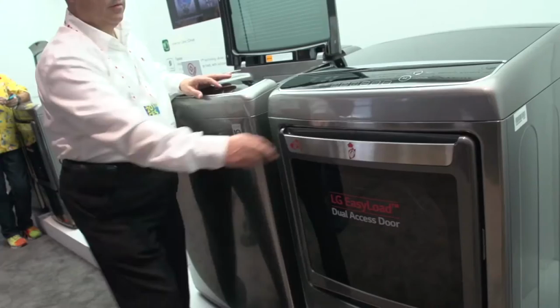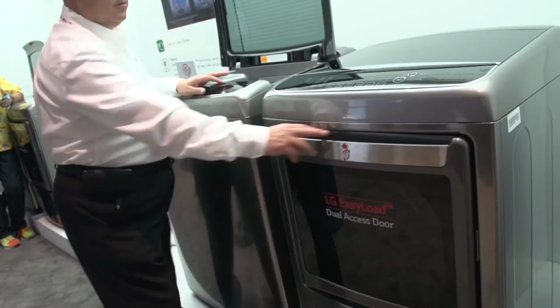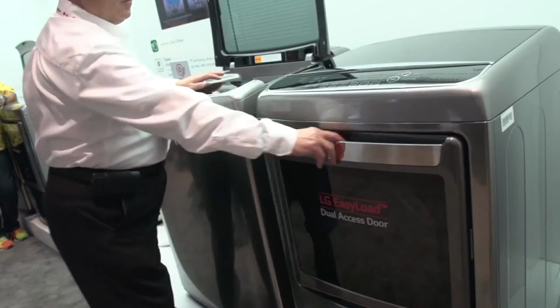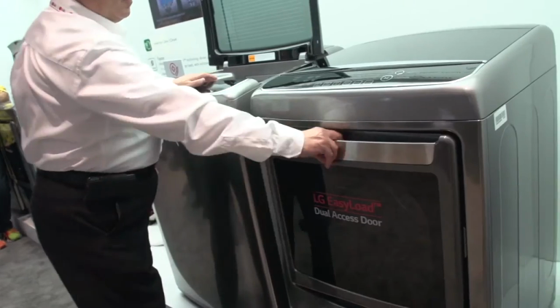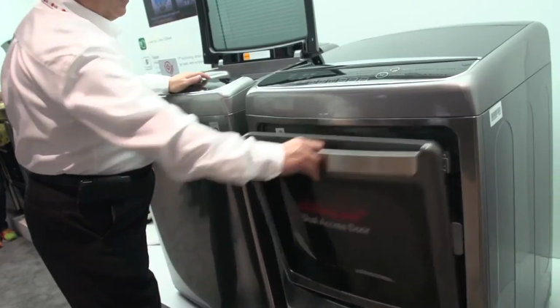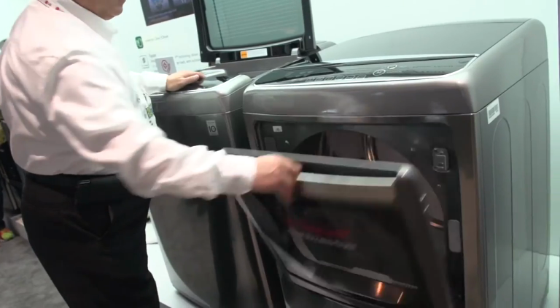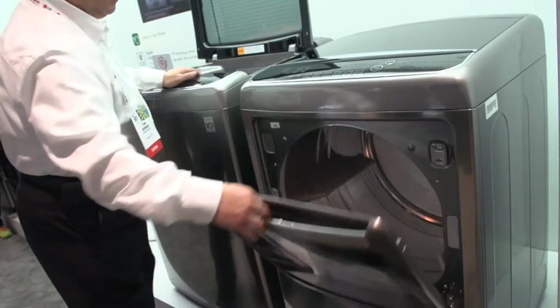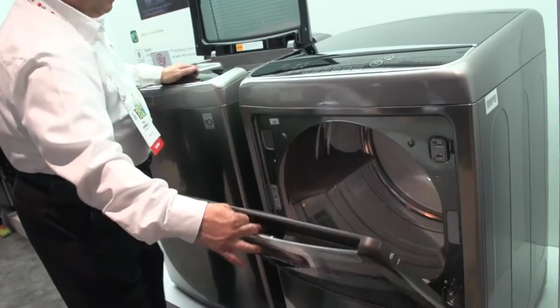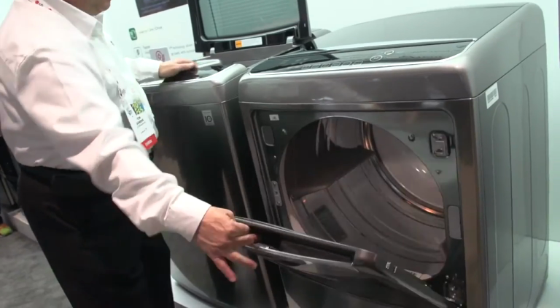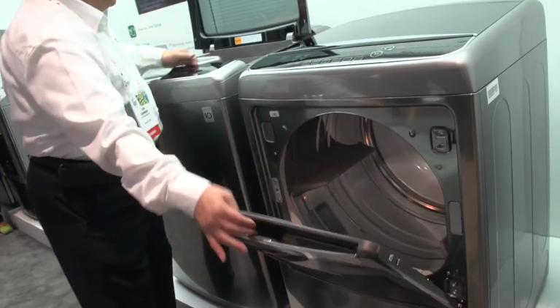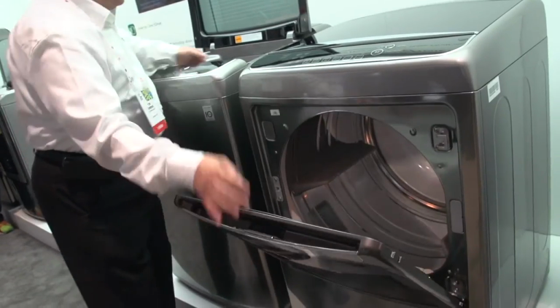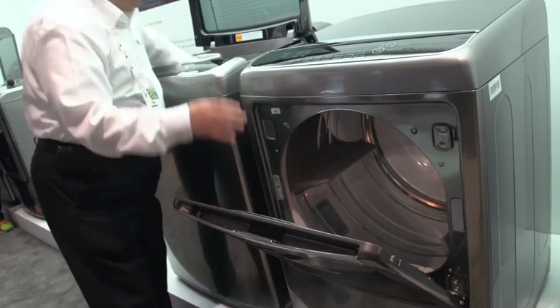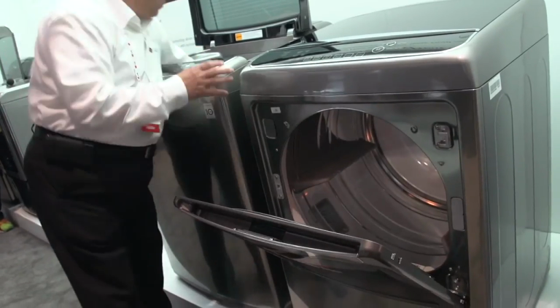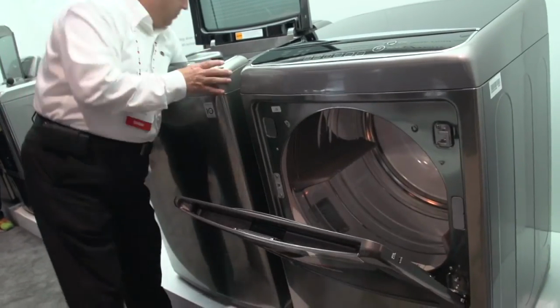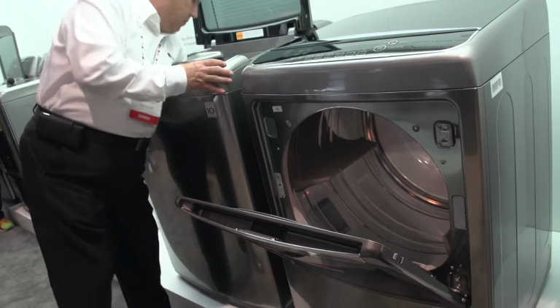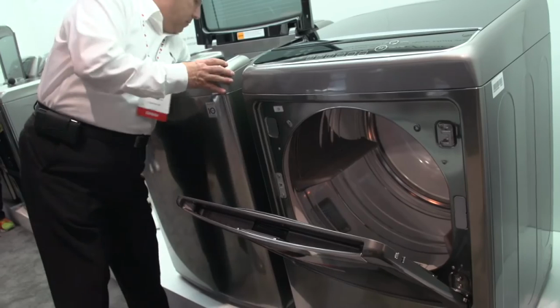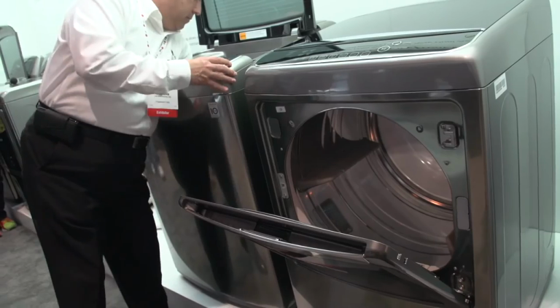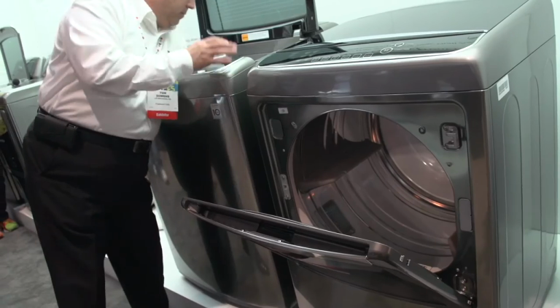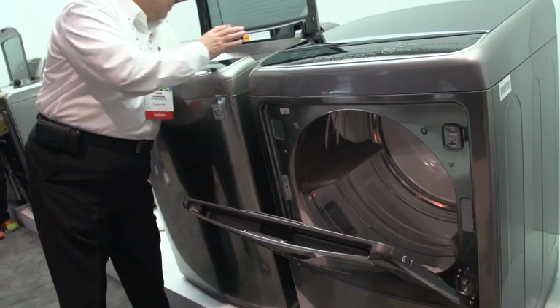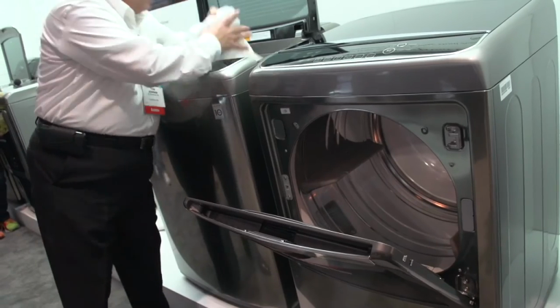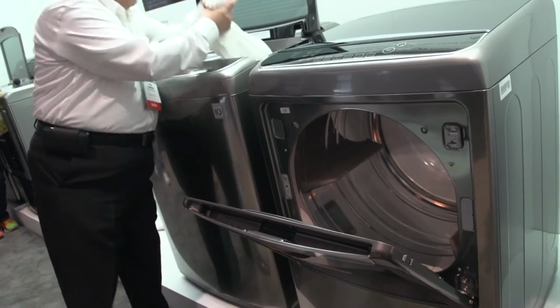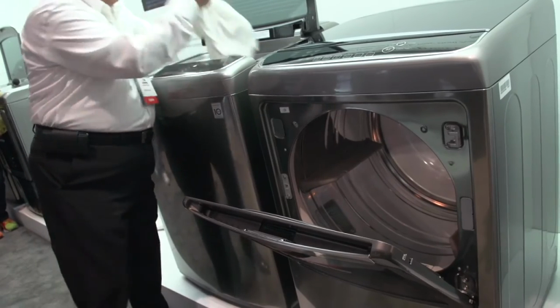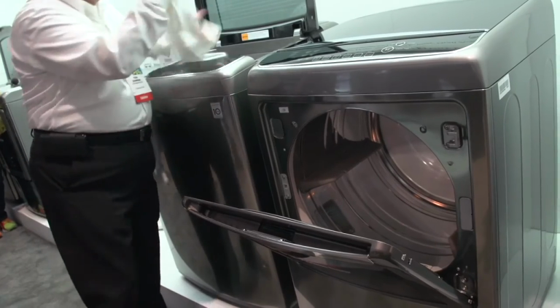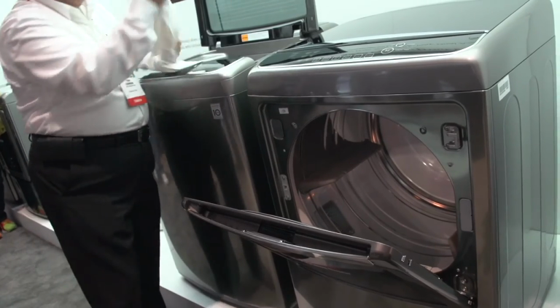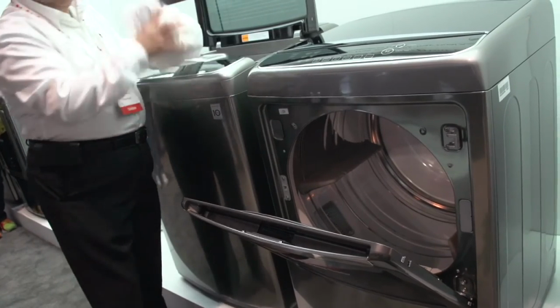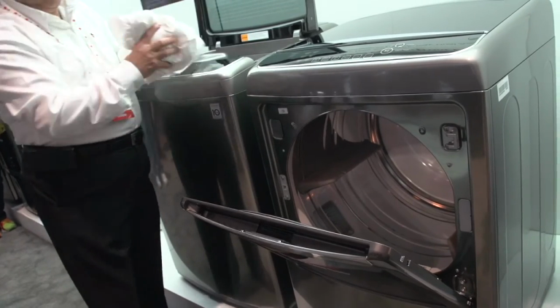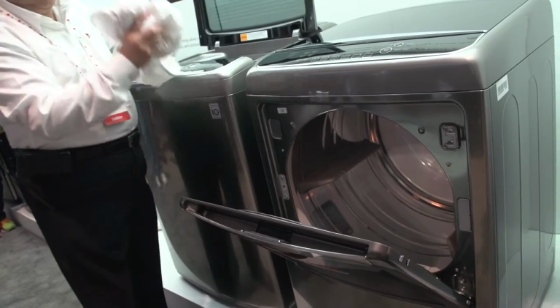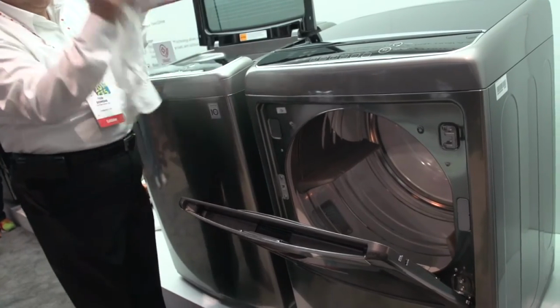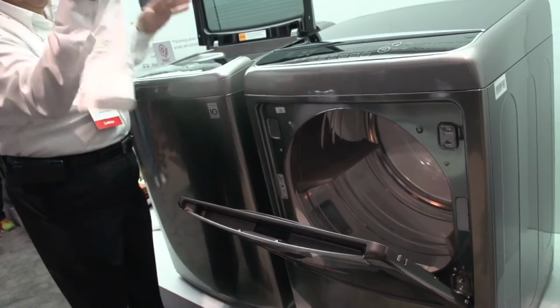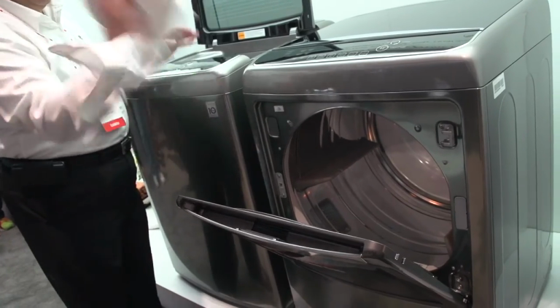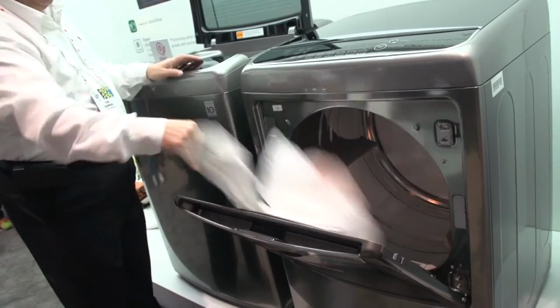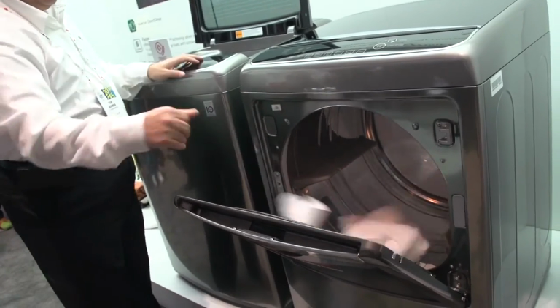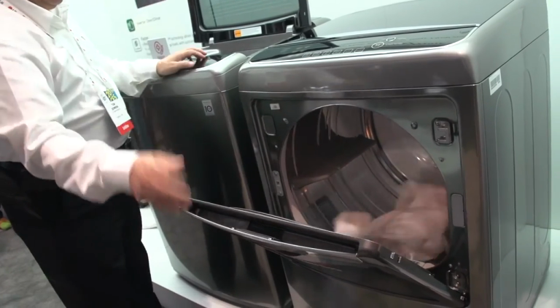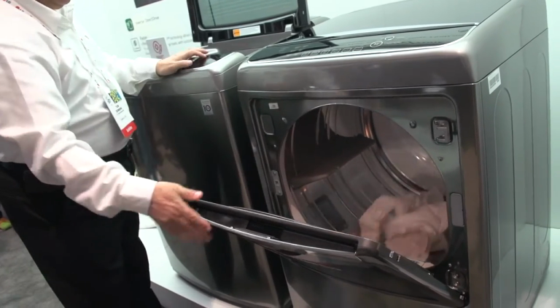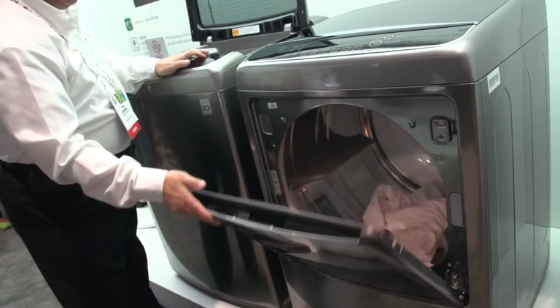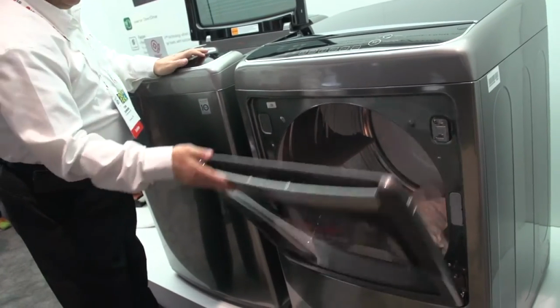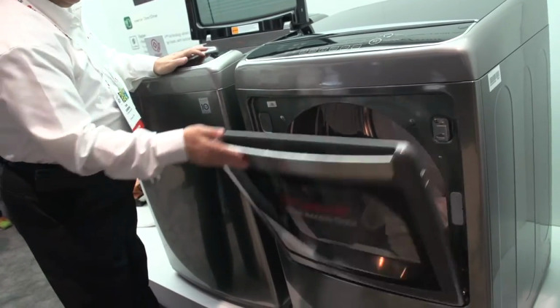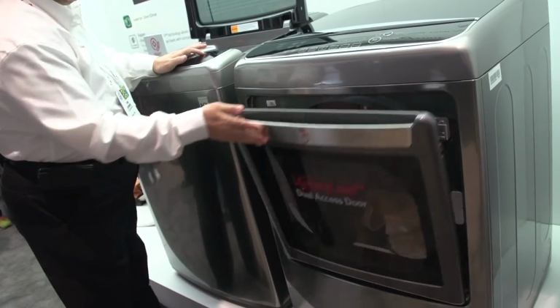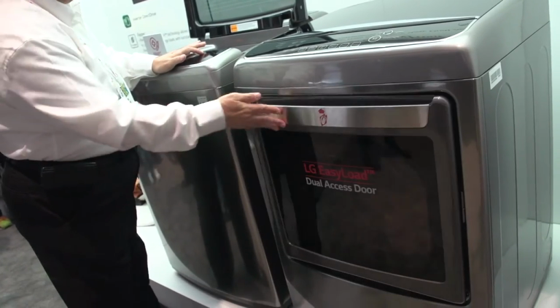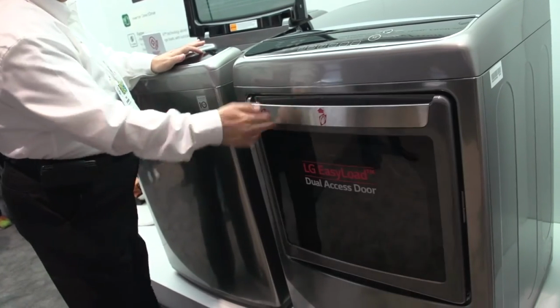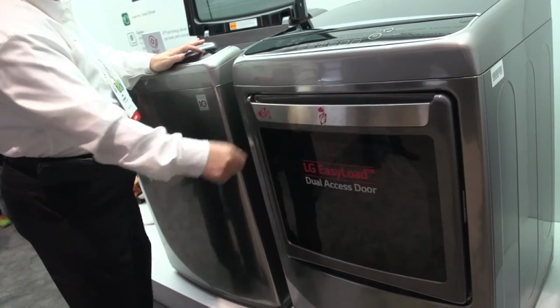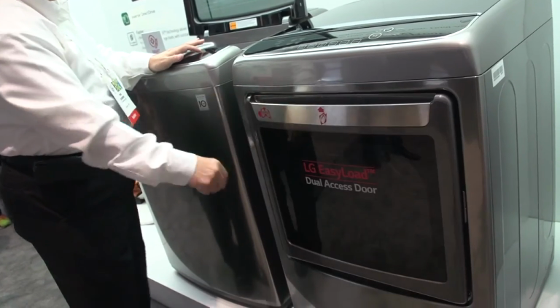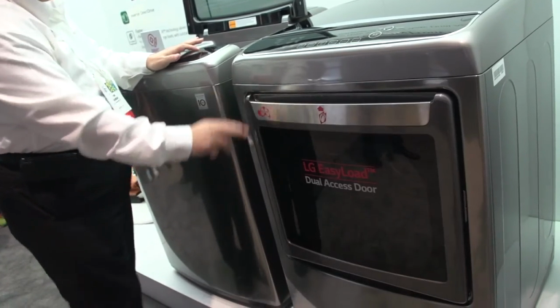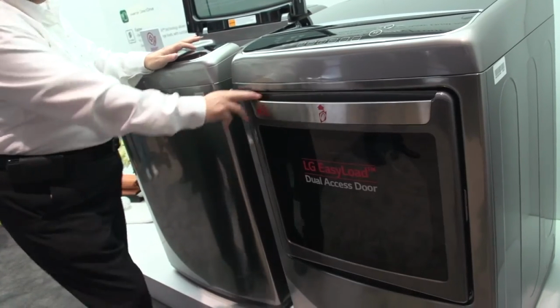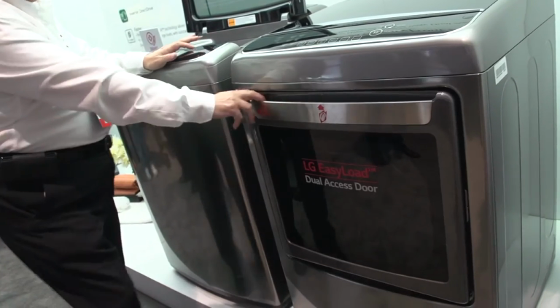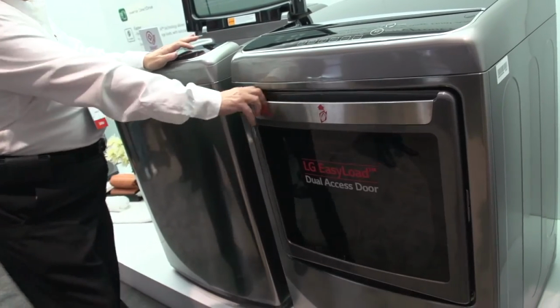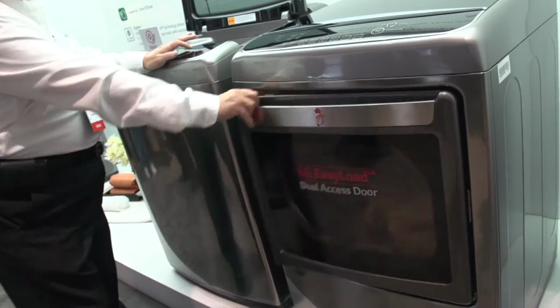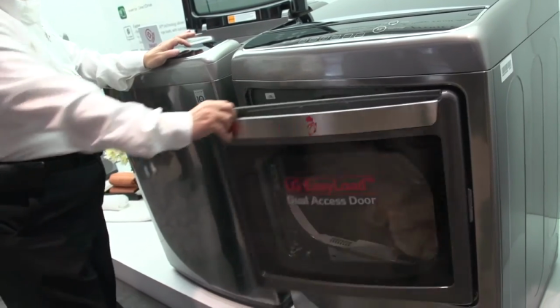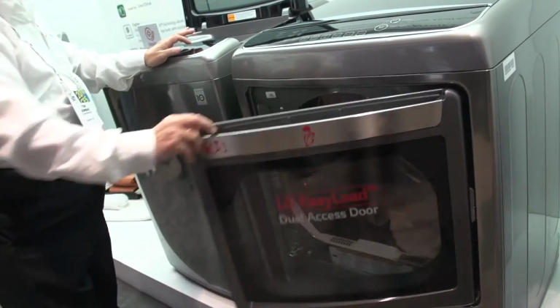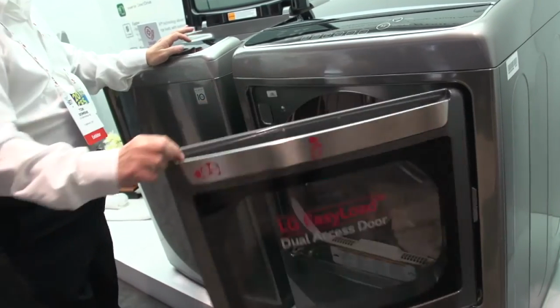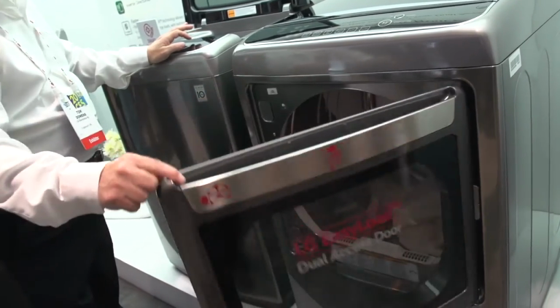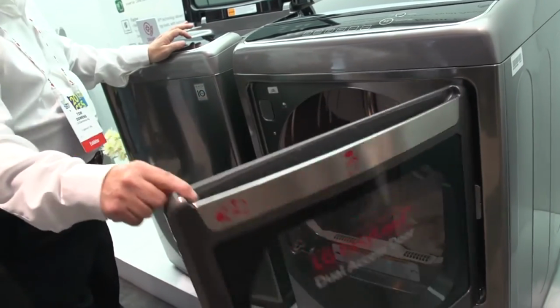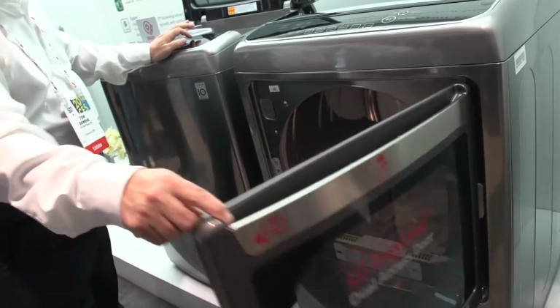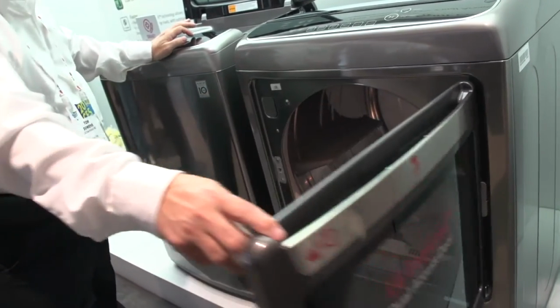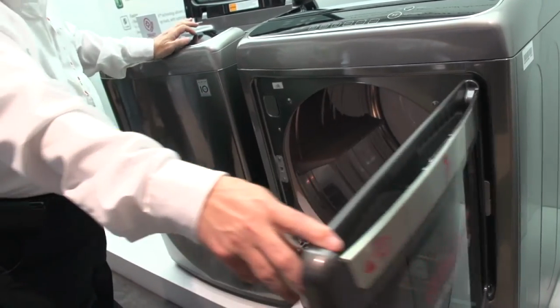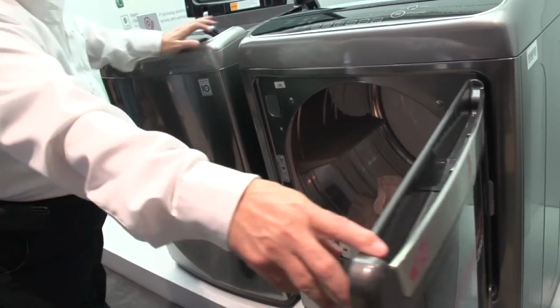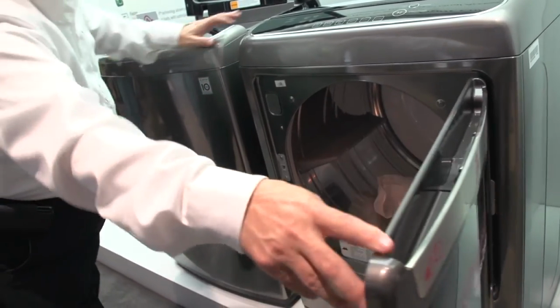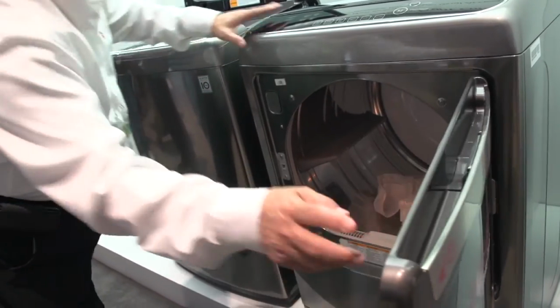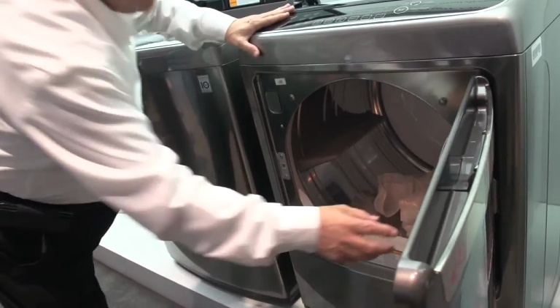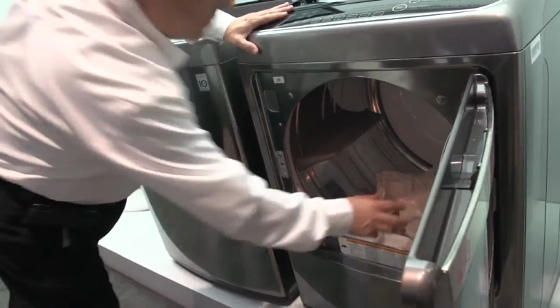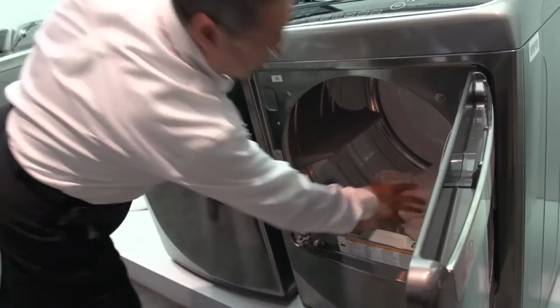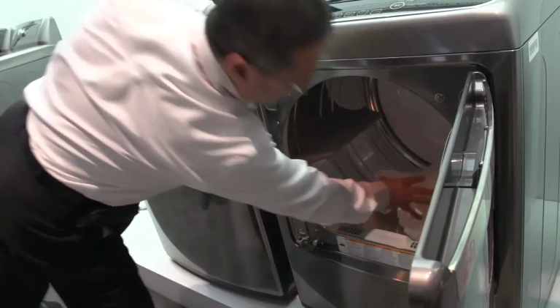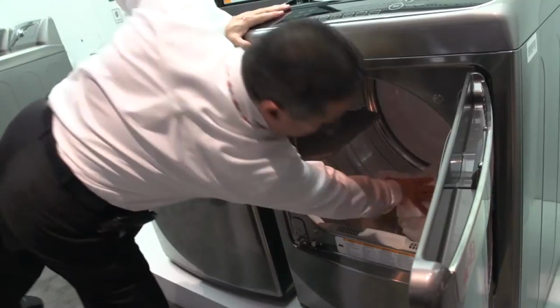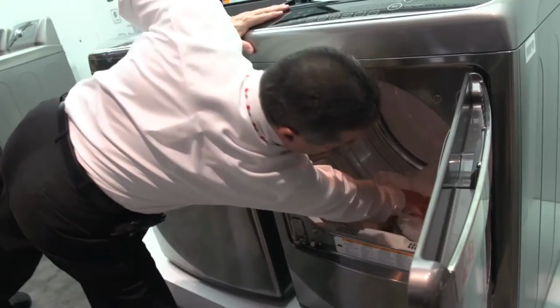So it actually saves on ironing time. It can also save on dry cleaning costs. It's a really great thing to have.